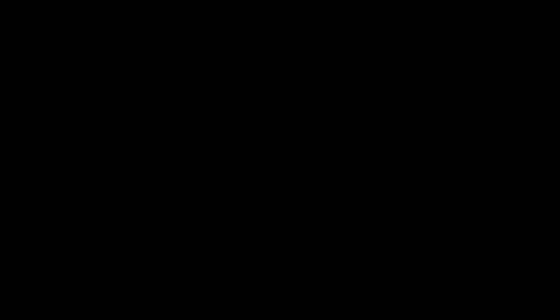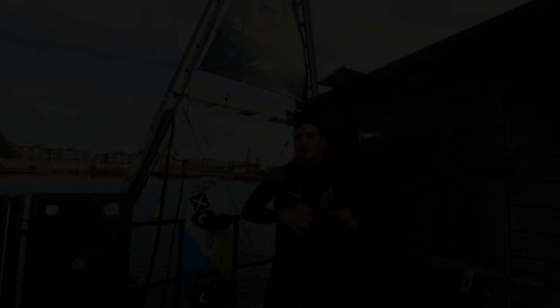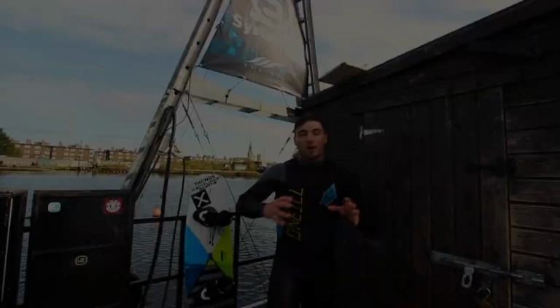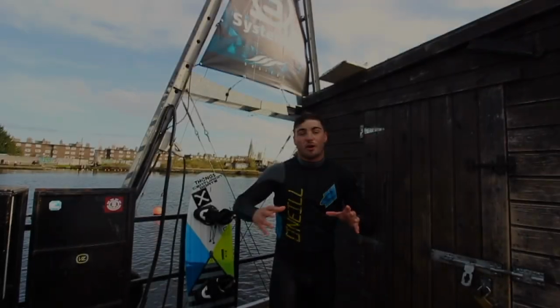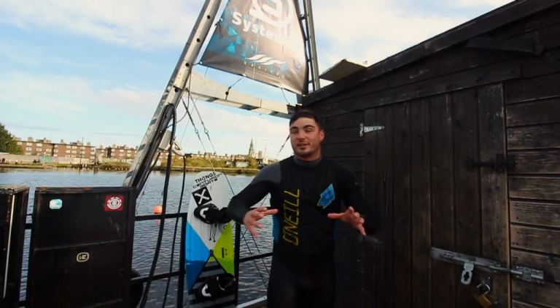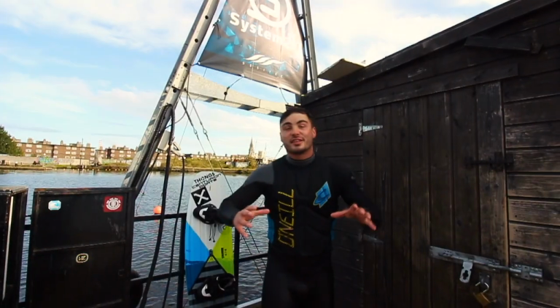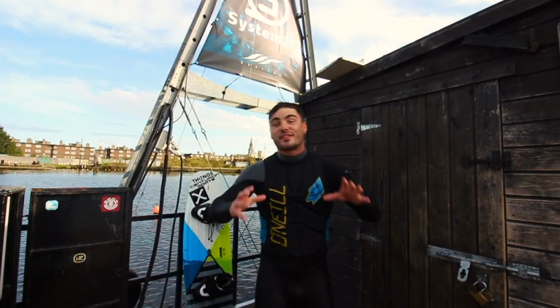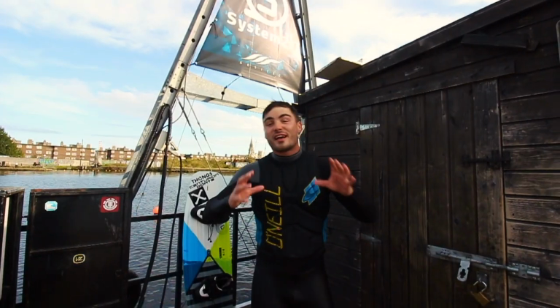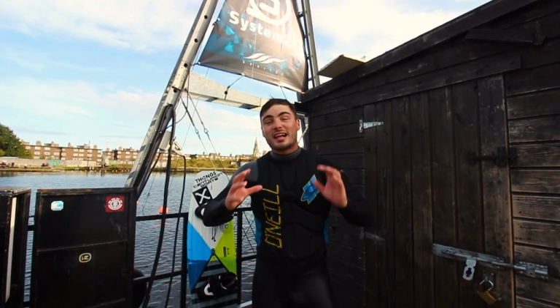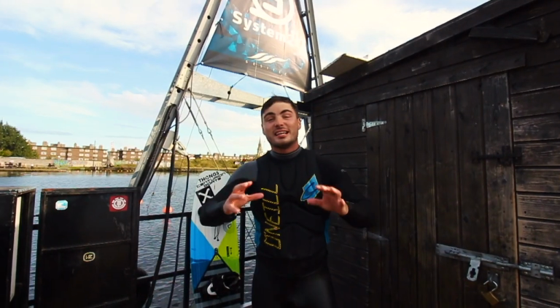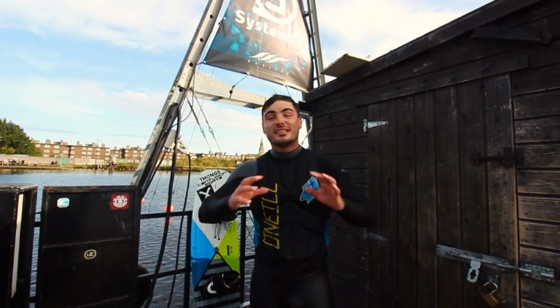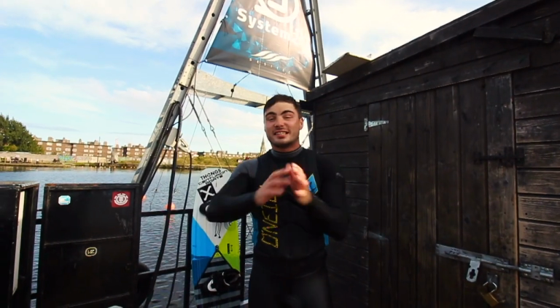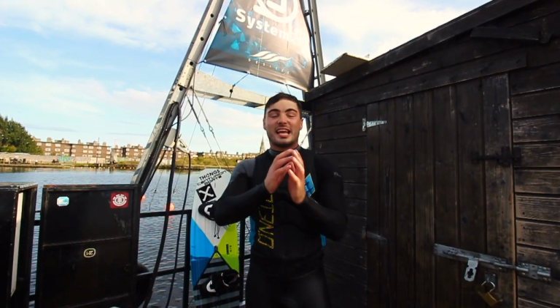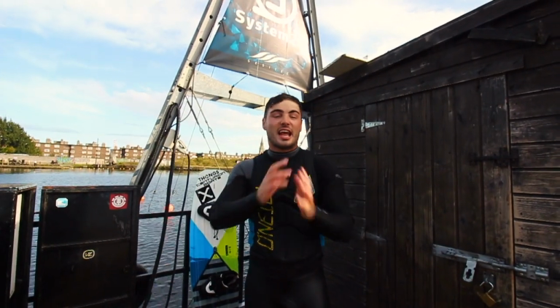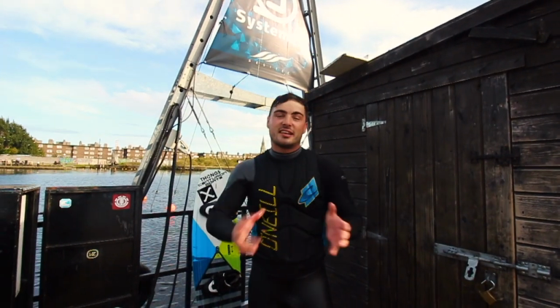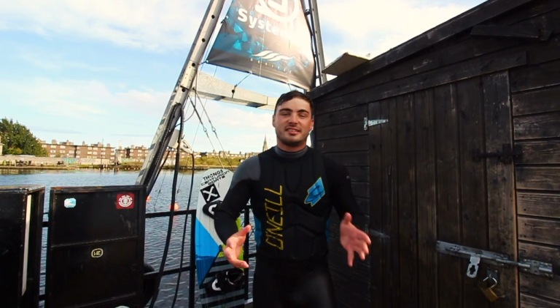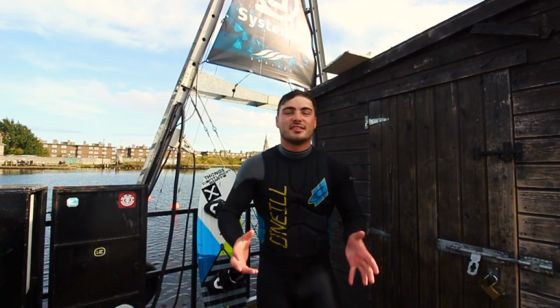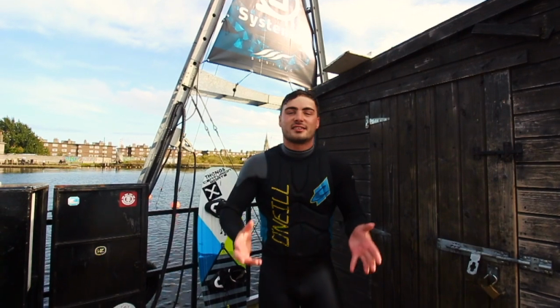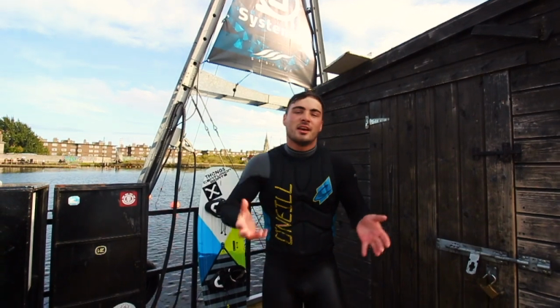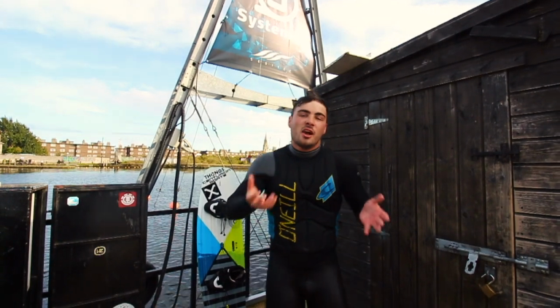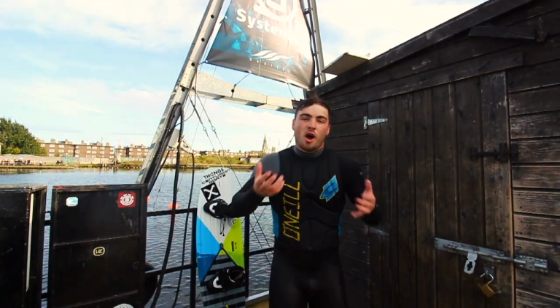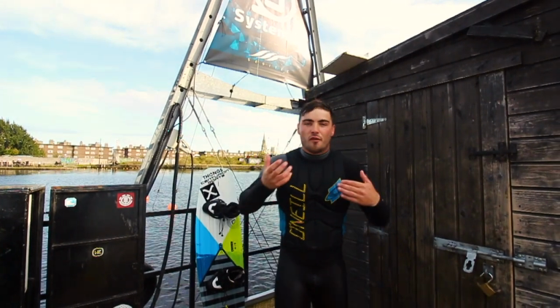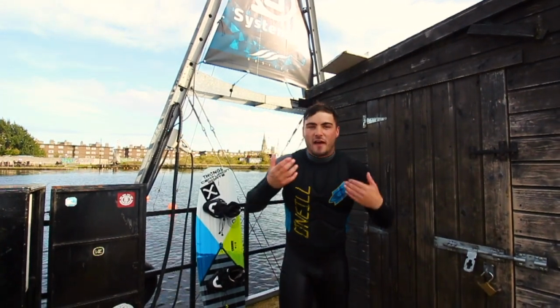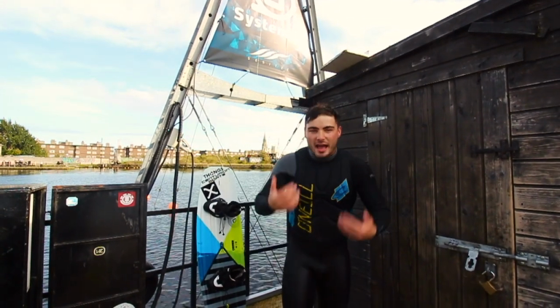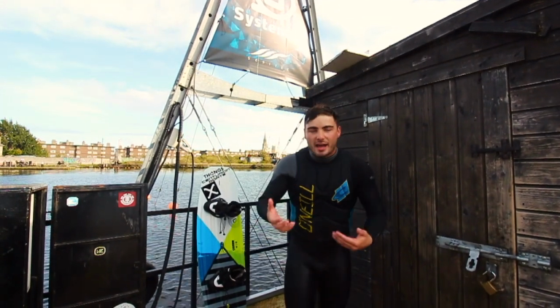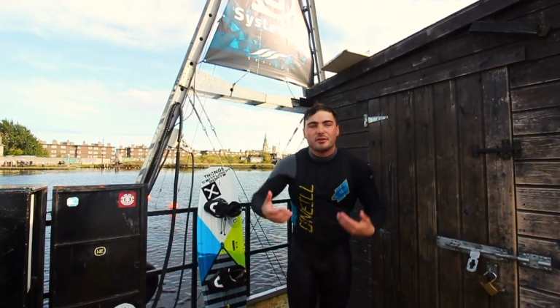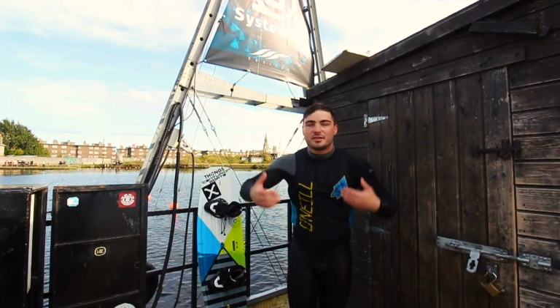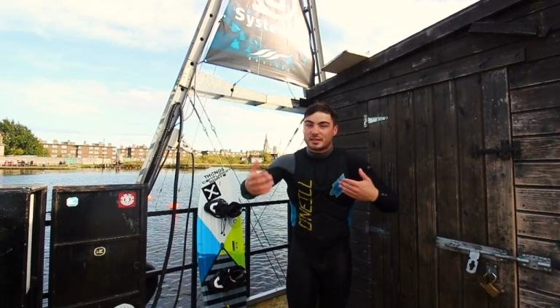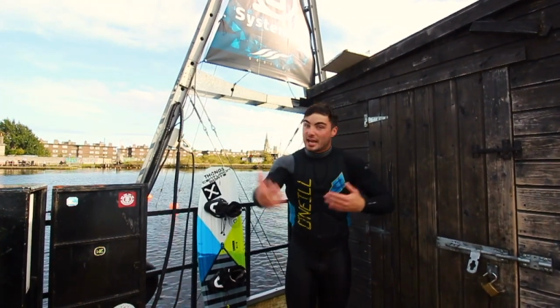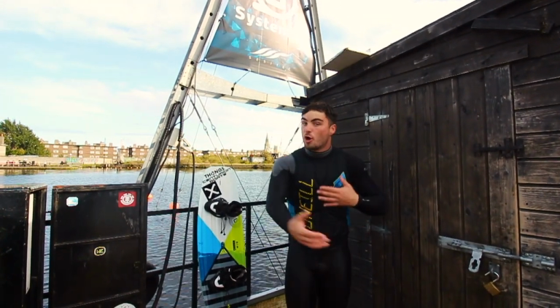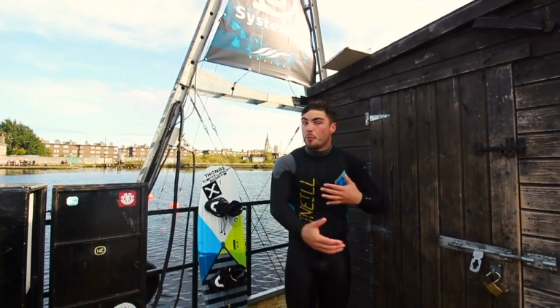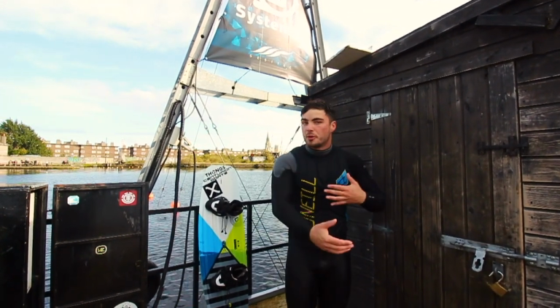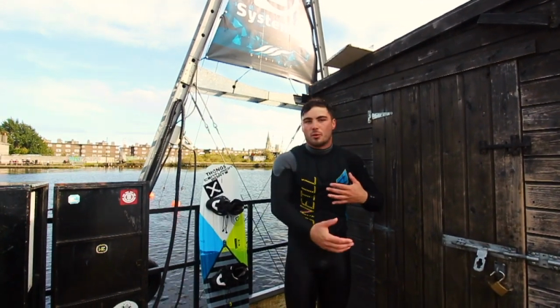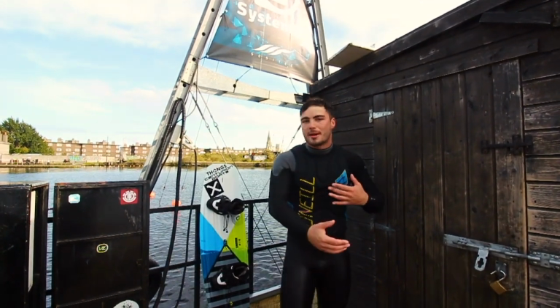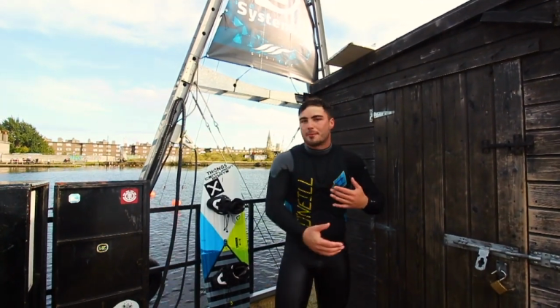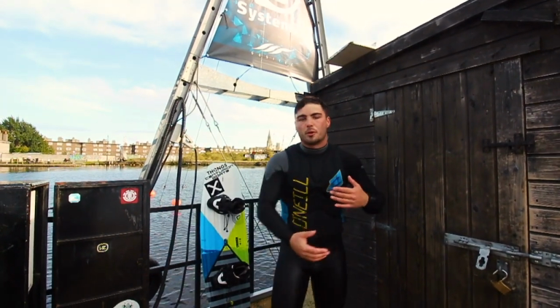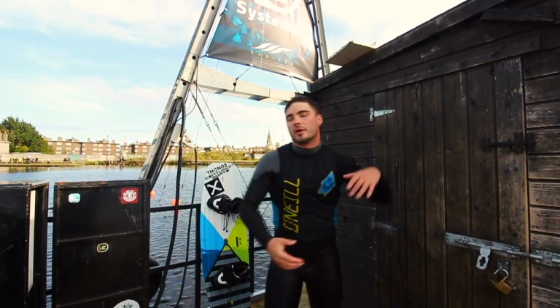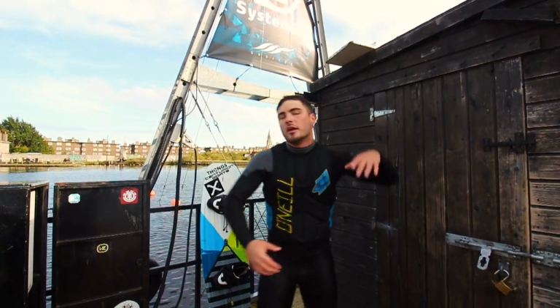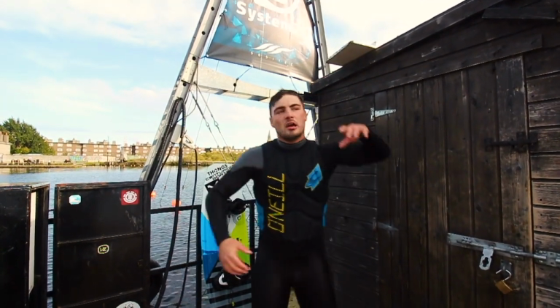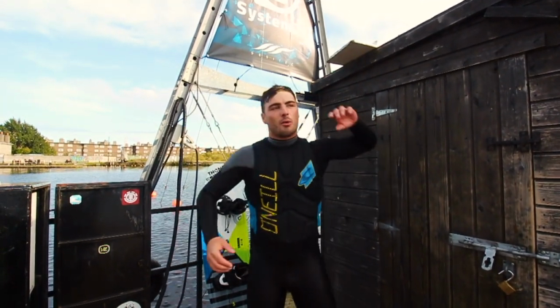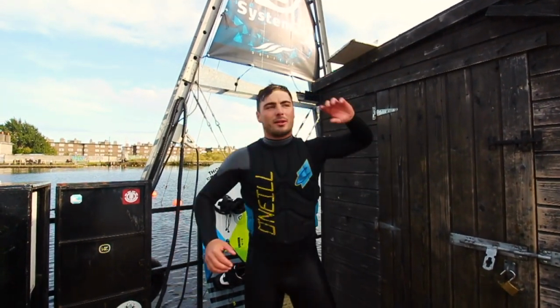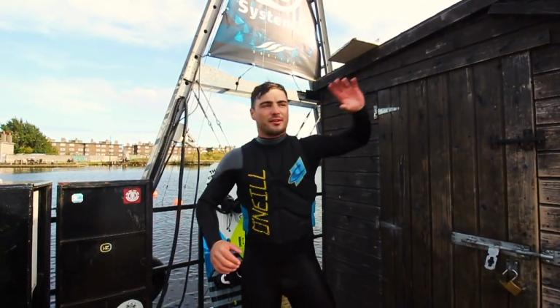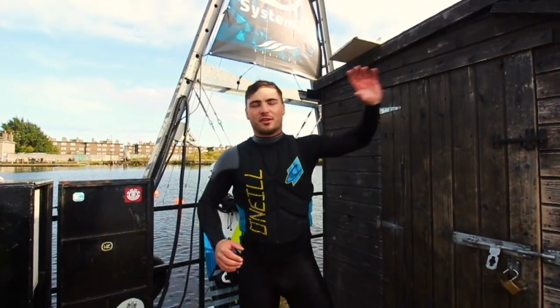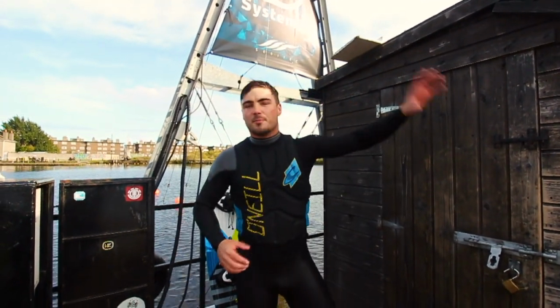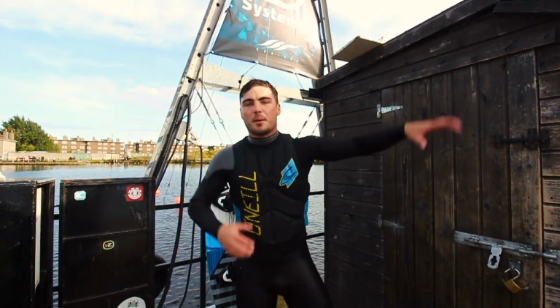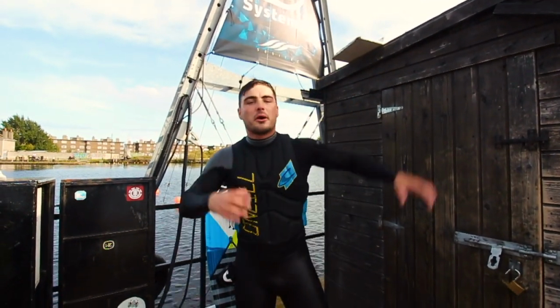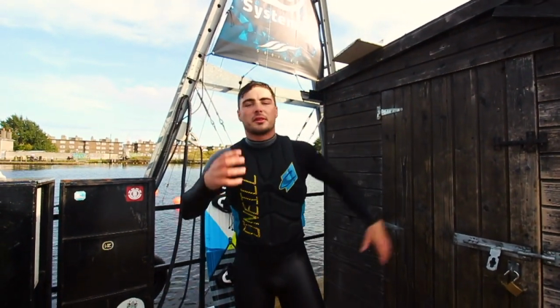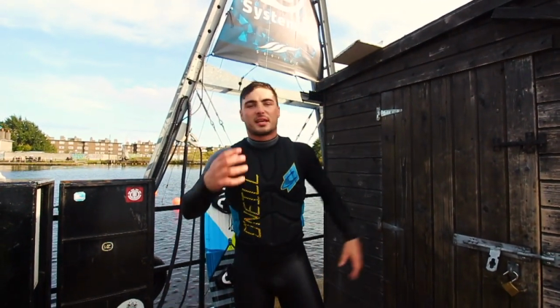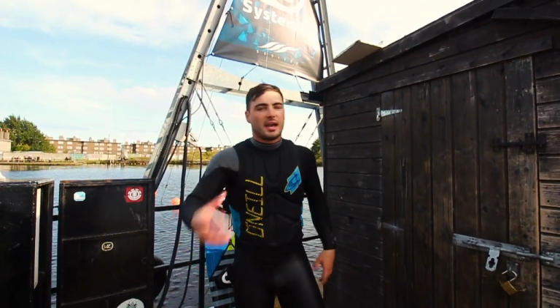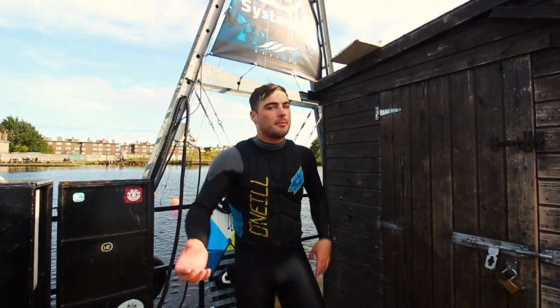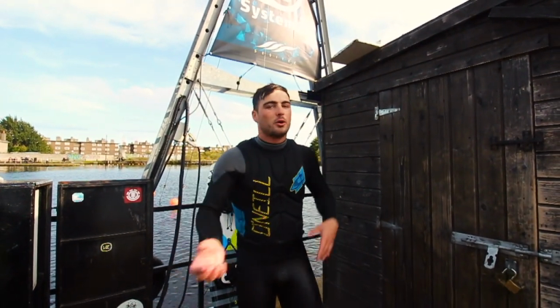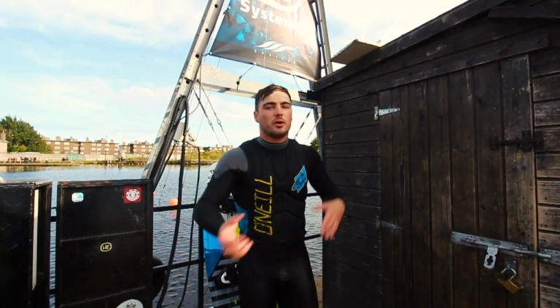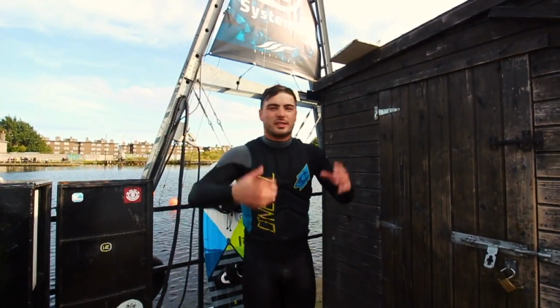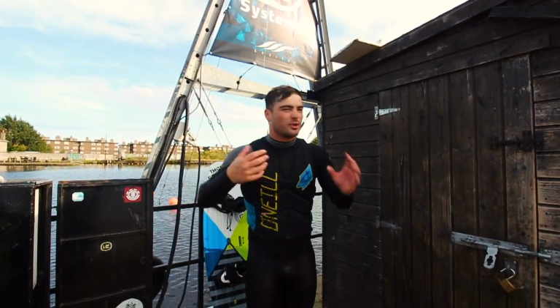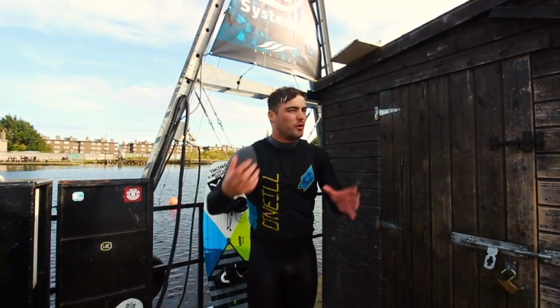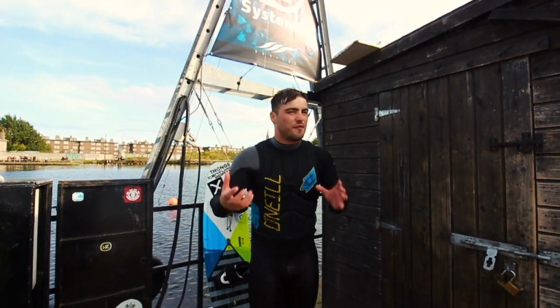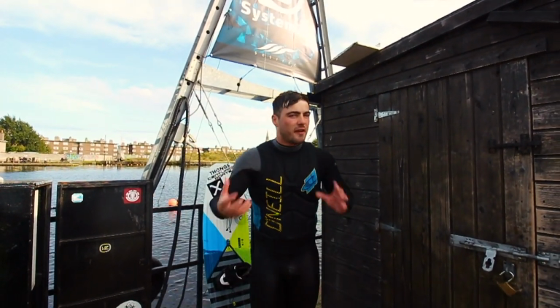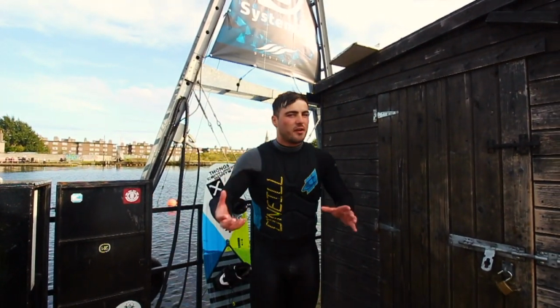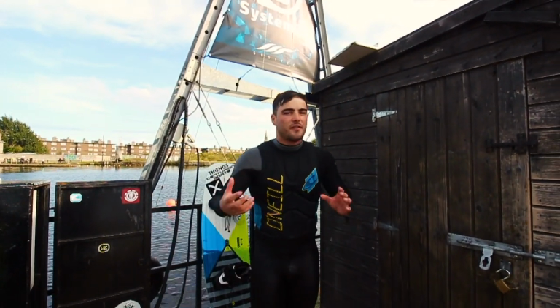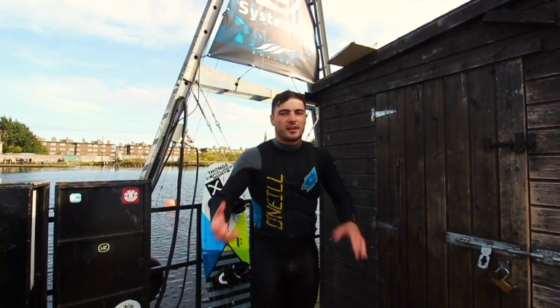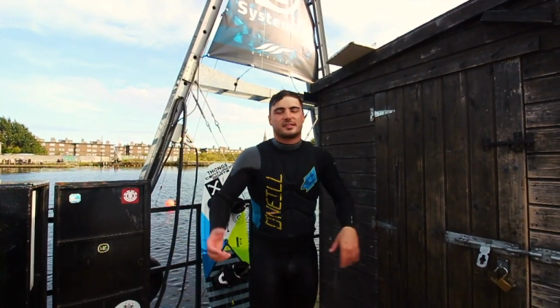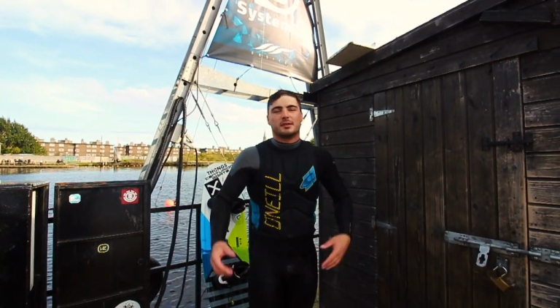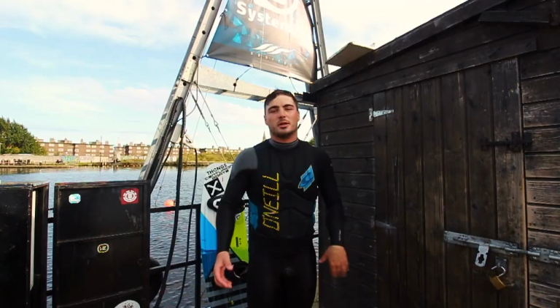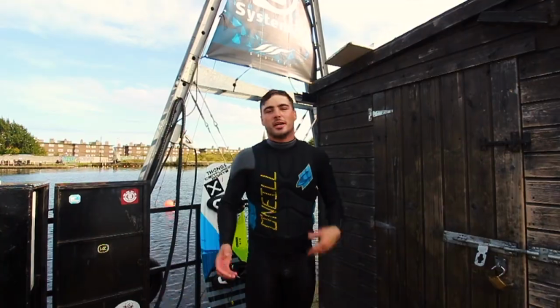That is the essence of how to get up on a wakeboard. Whether it's on the boat or the cable, it's all very, very similar.